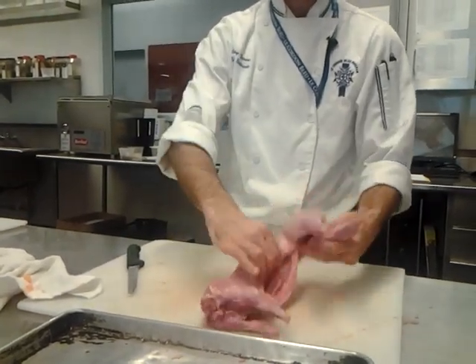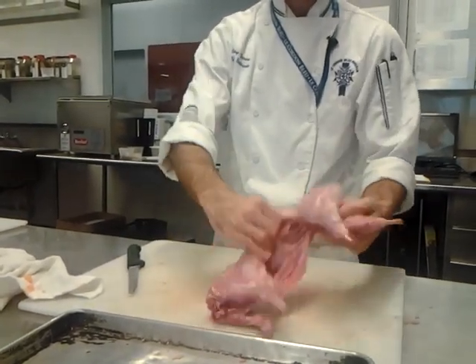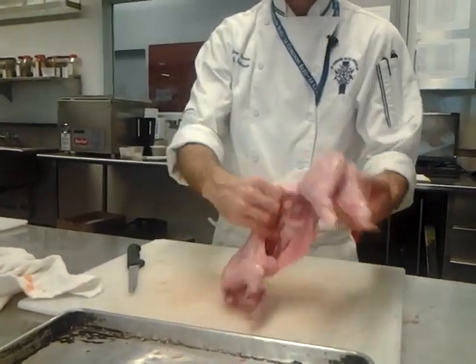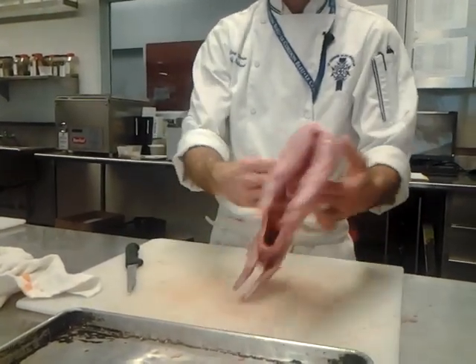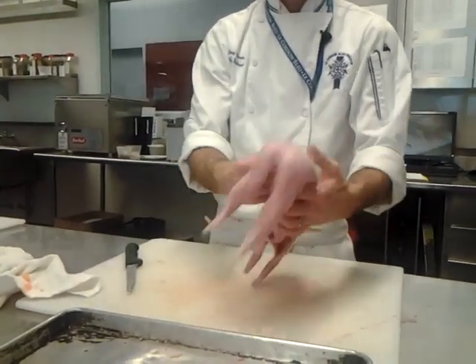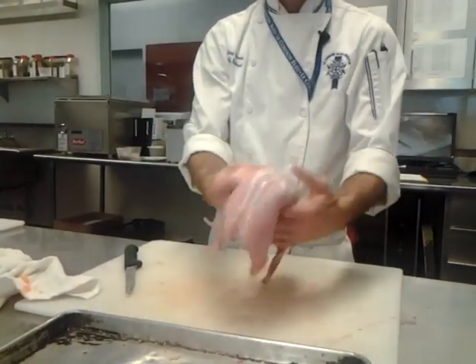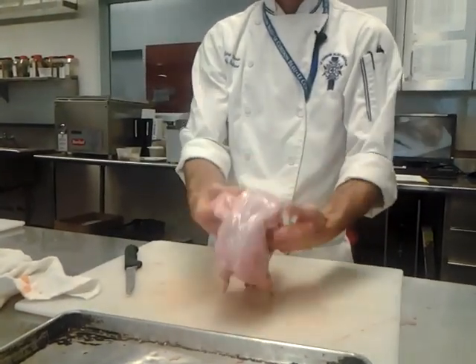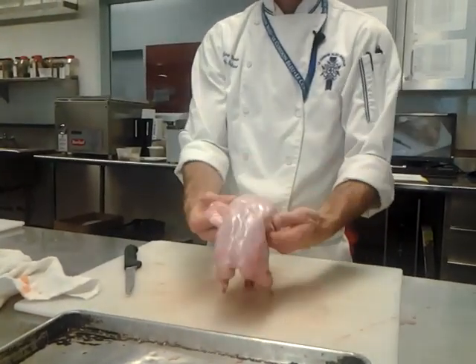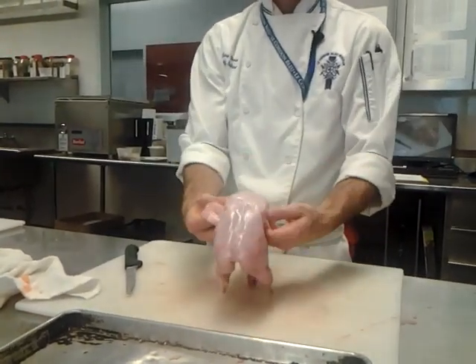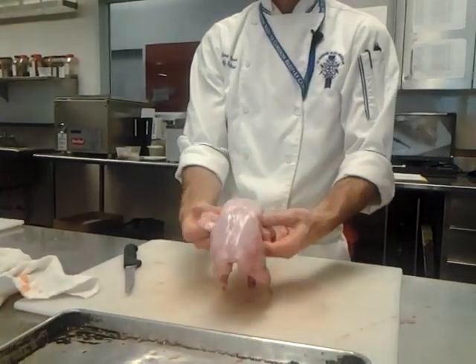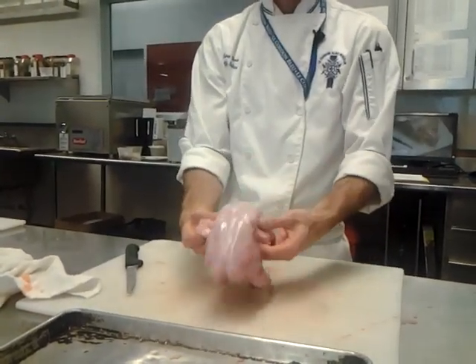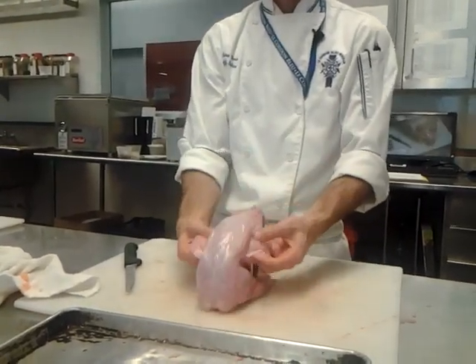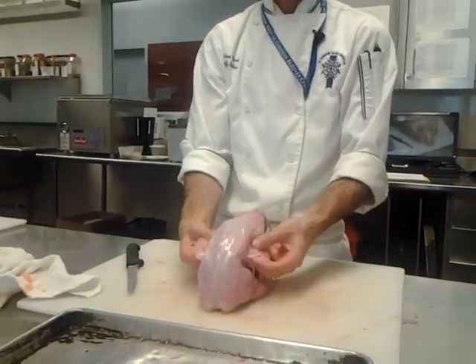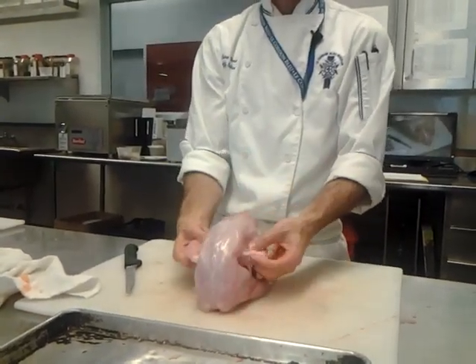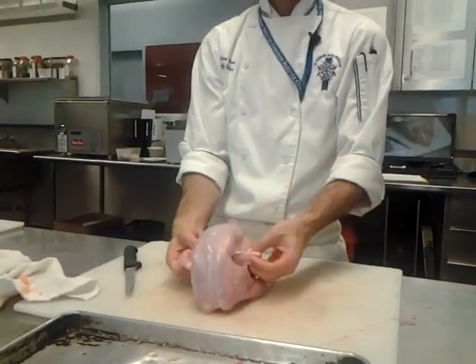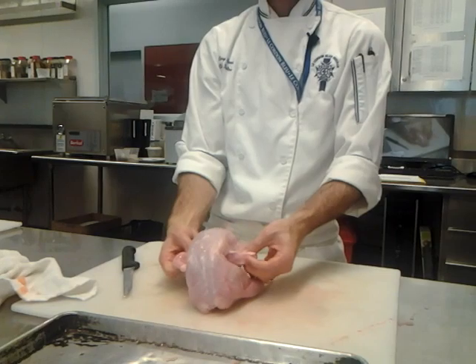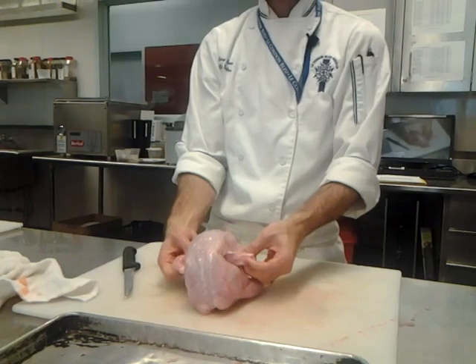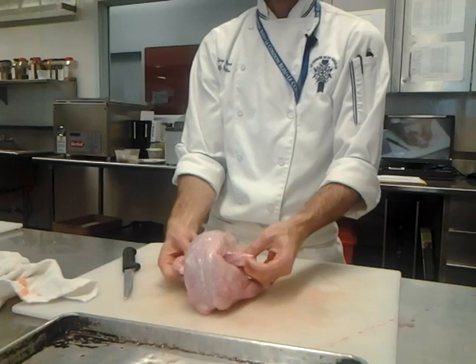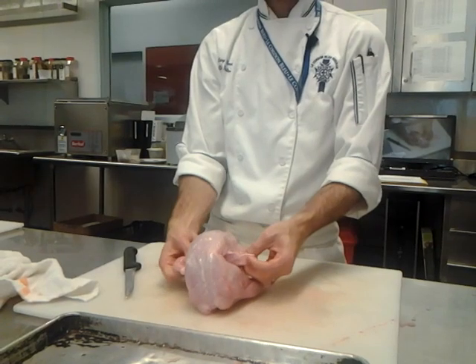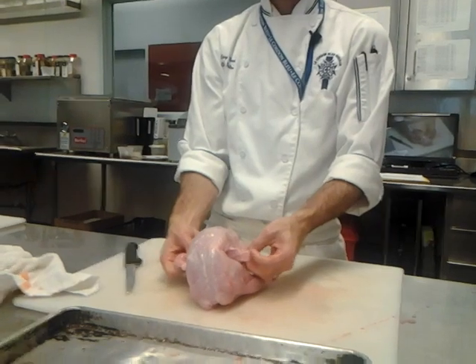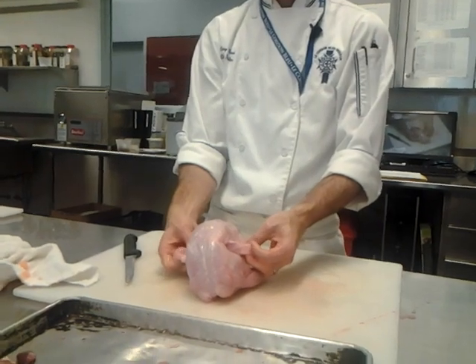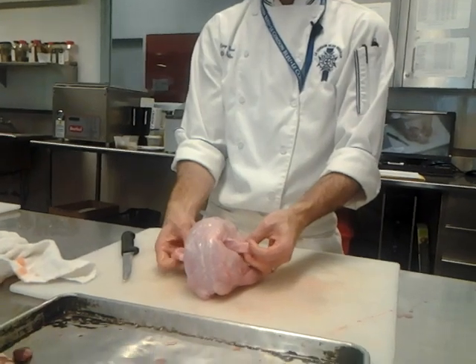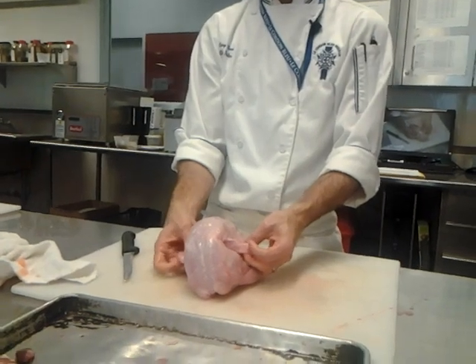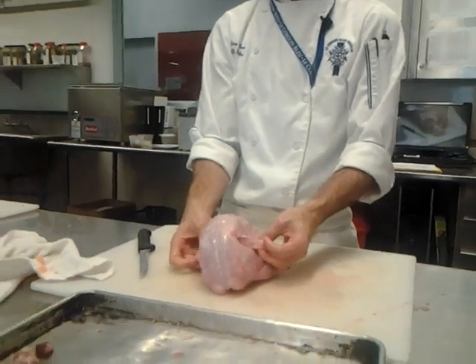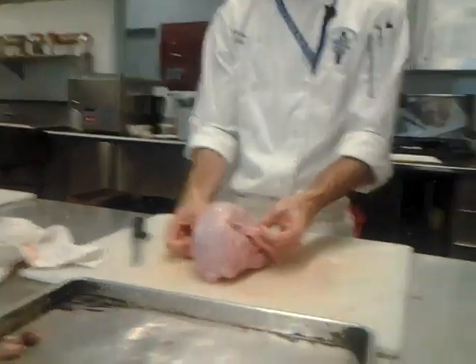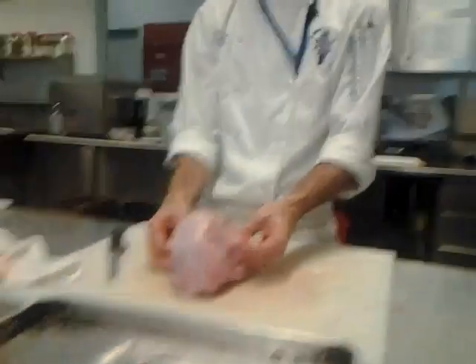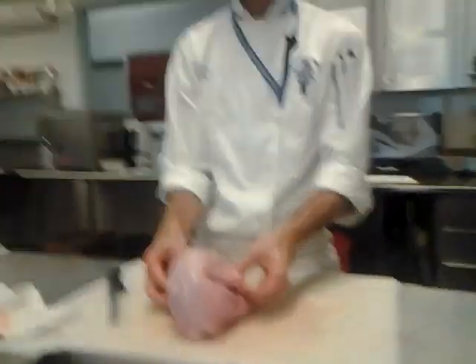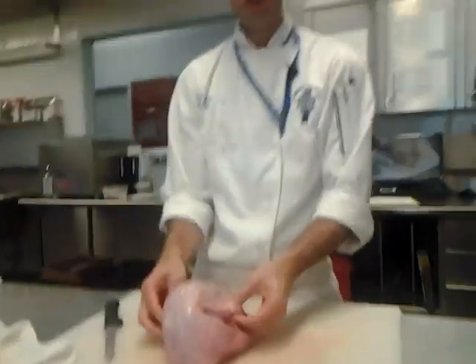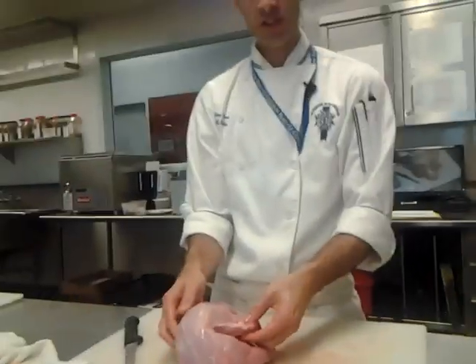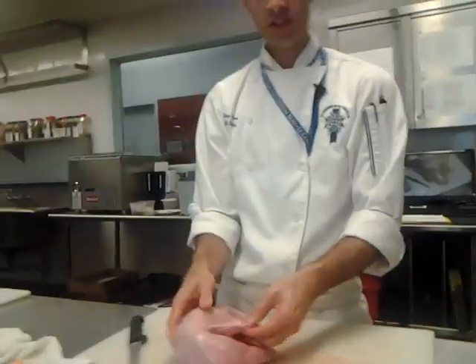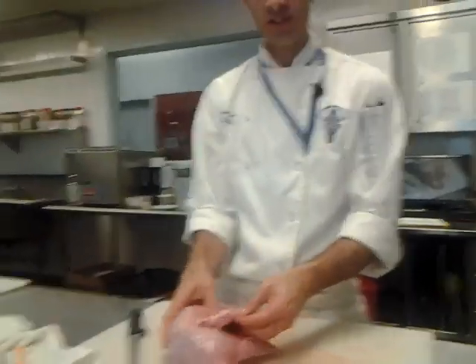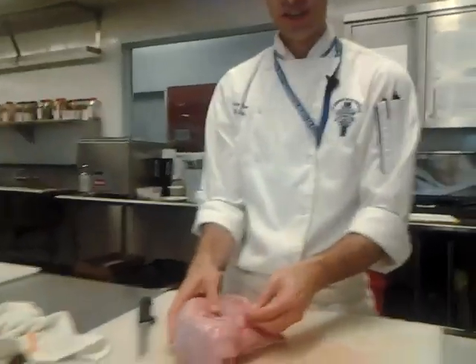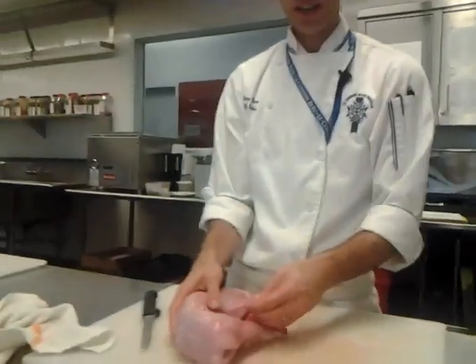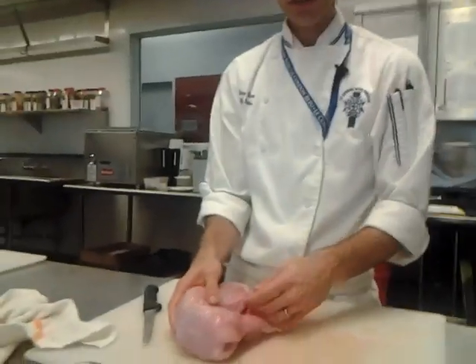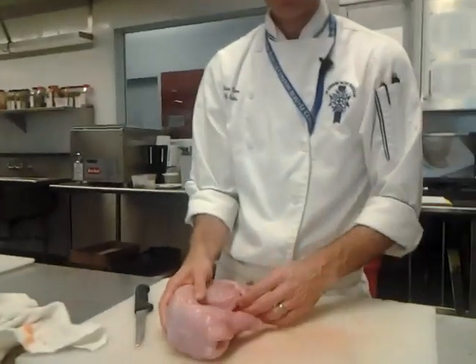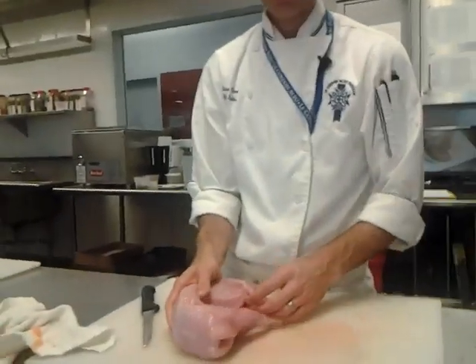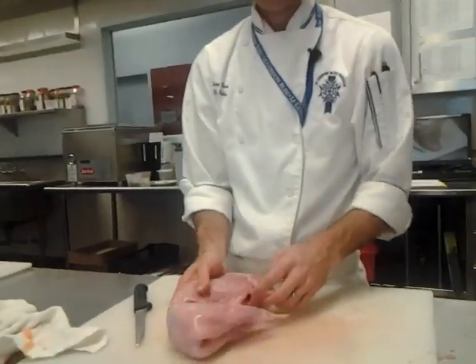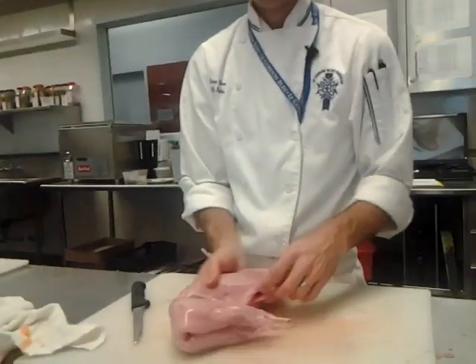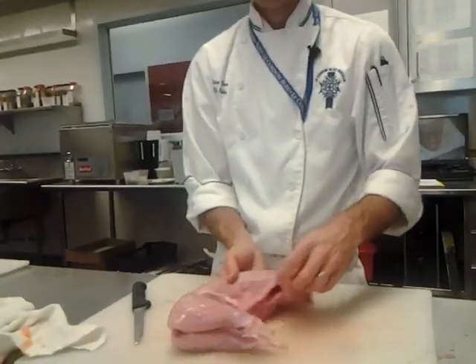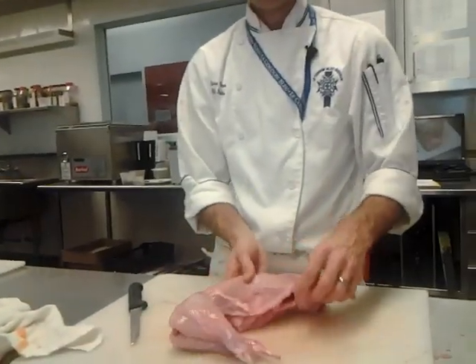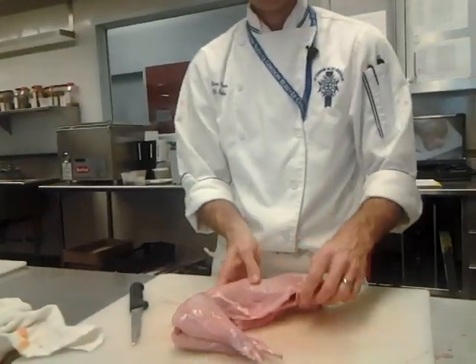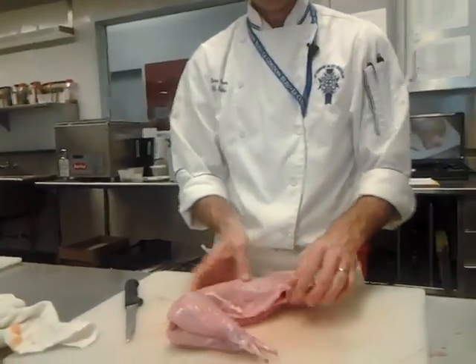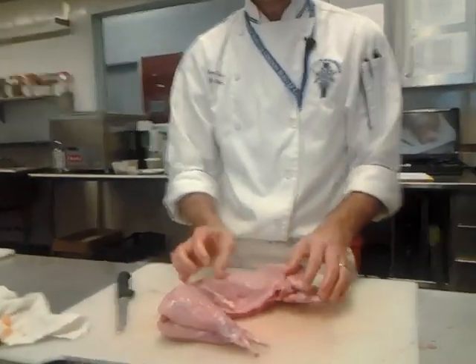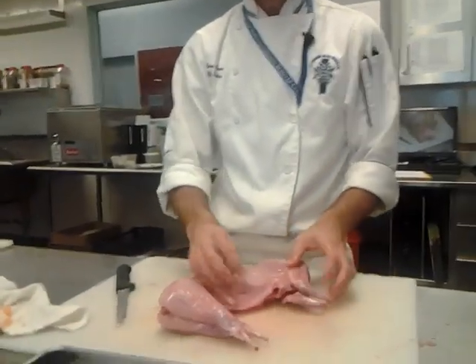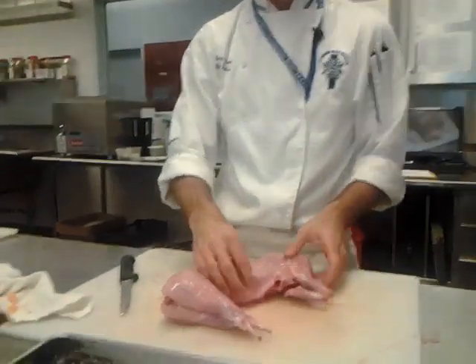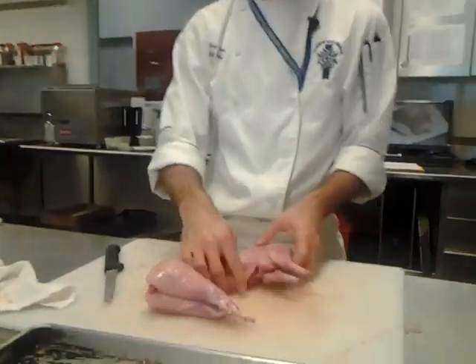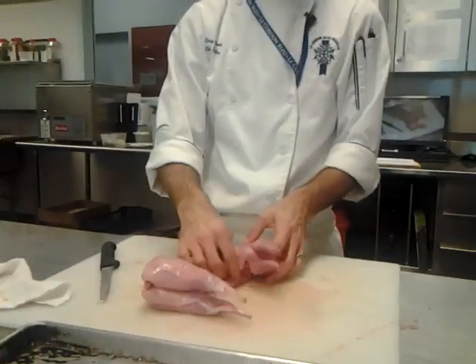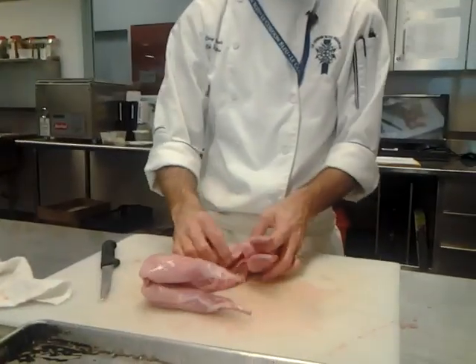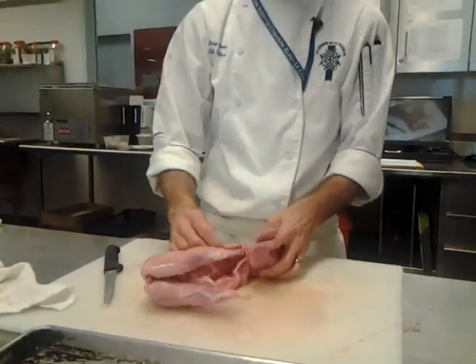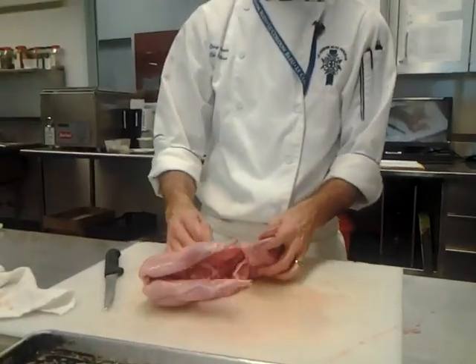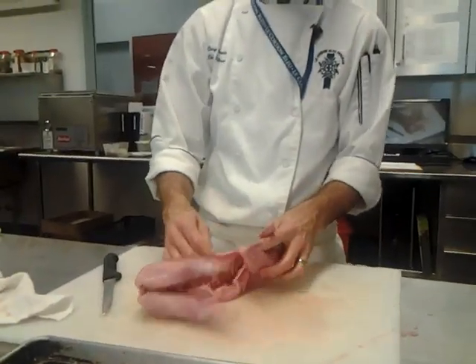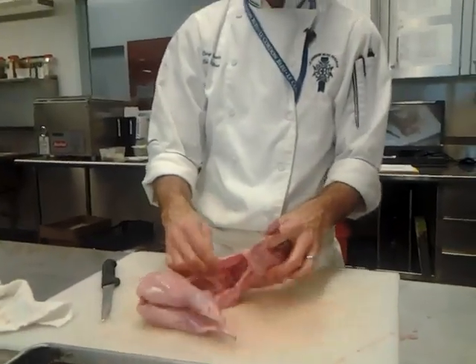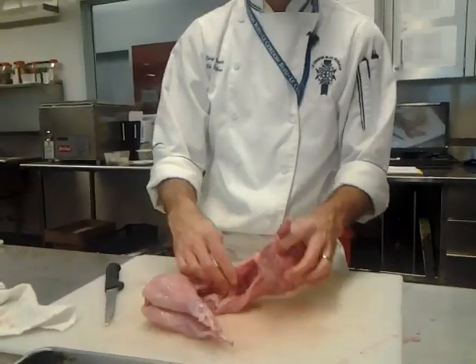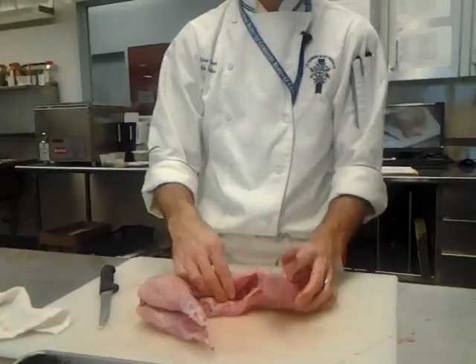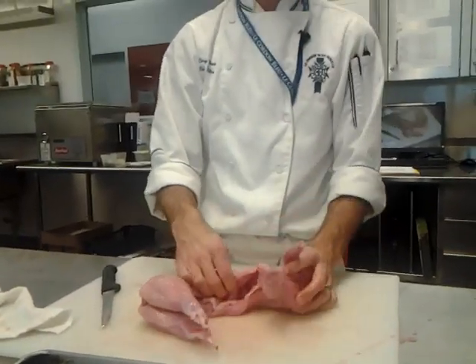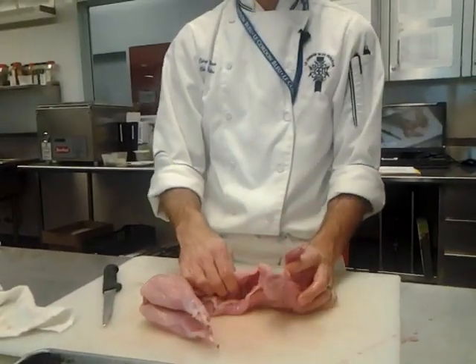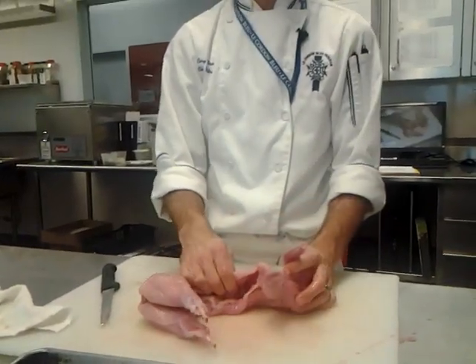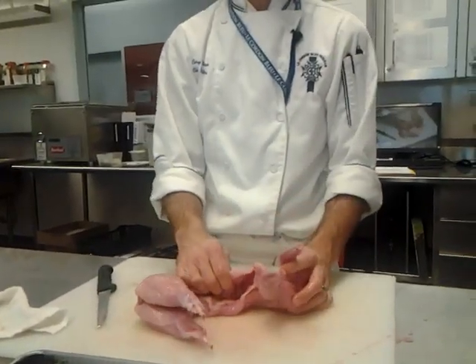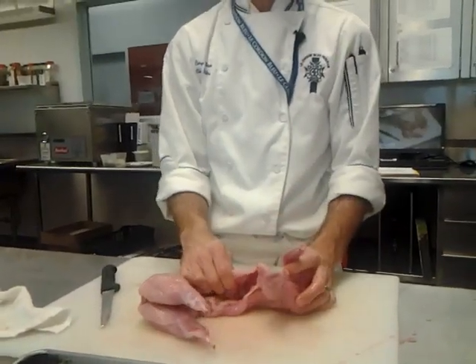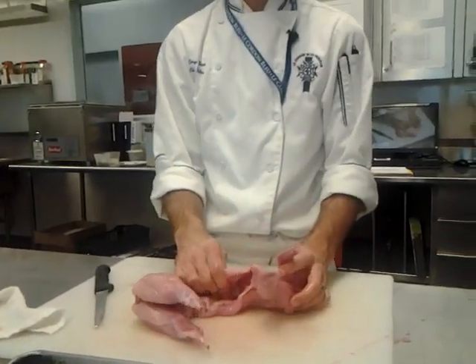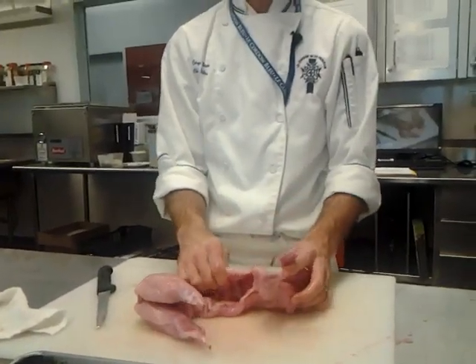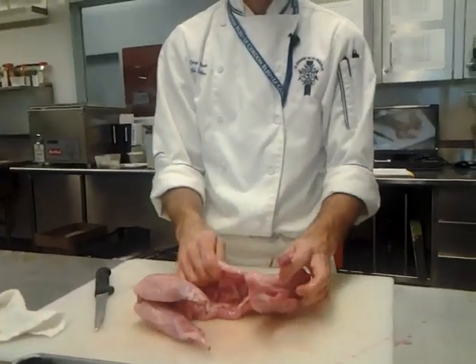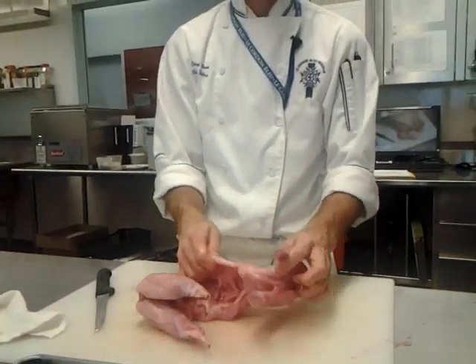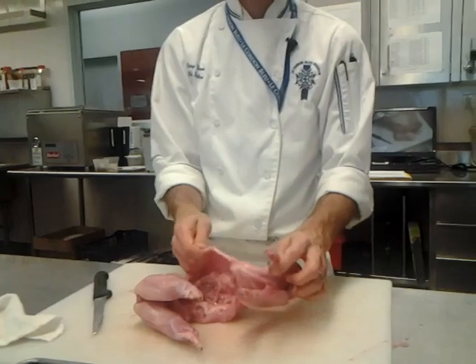How can you tell if it's a girl or a boy? I couldn't tell you. Ask him. Boy has balls.